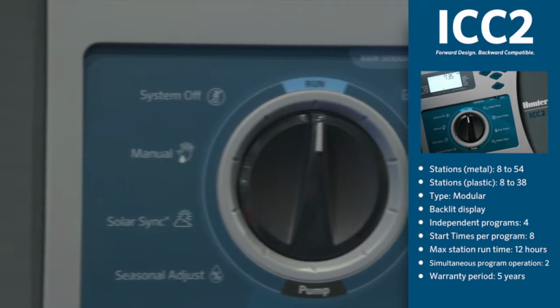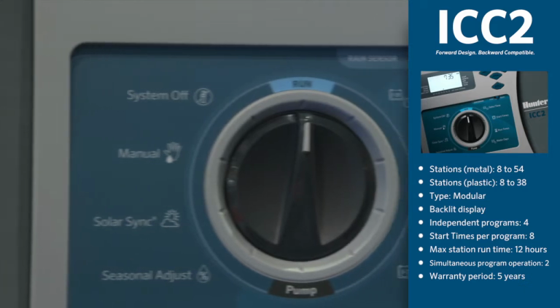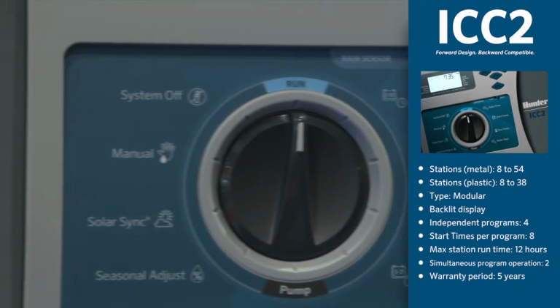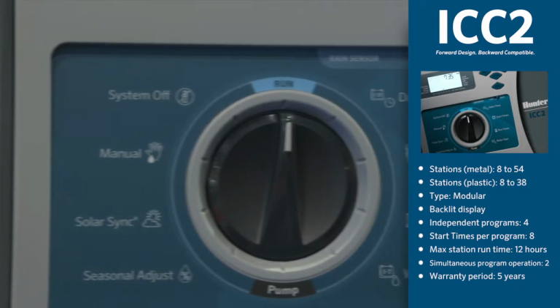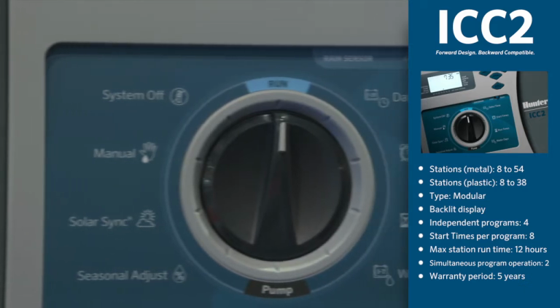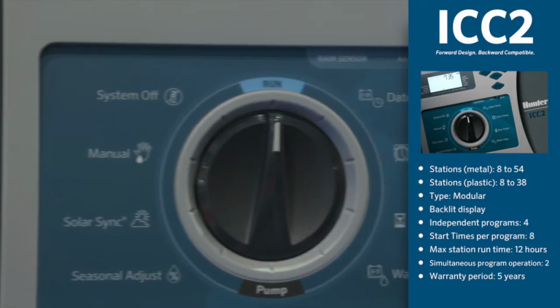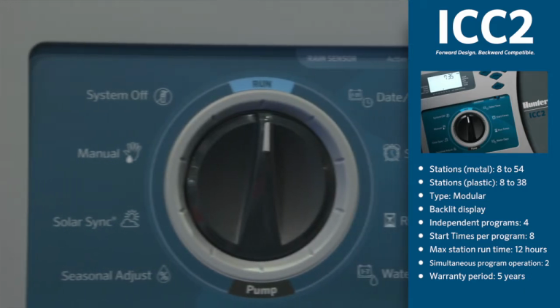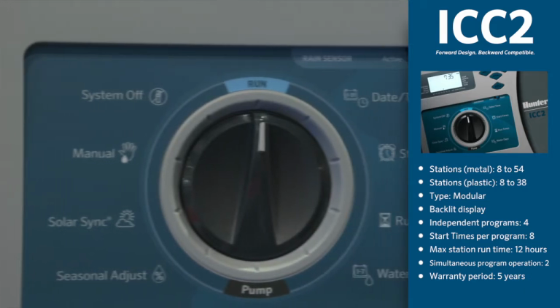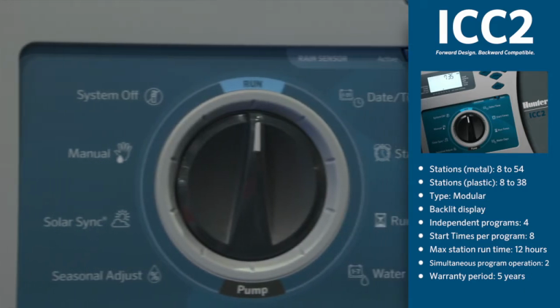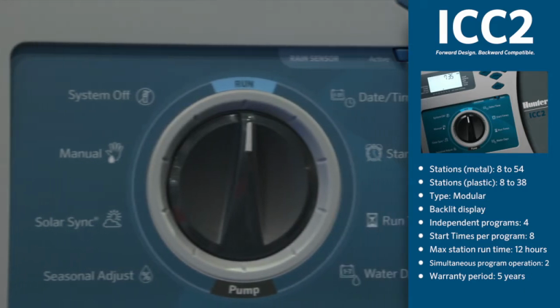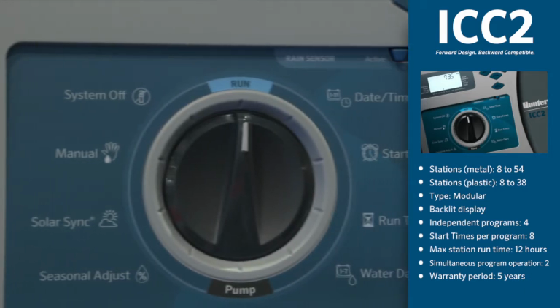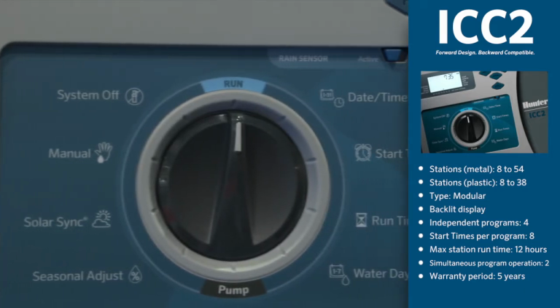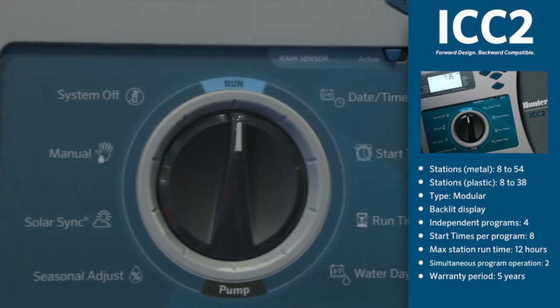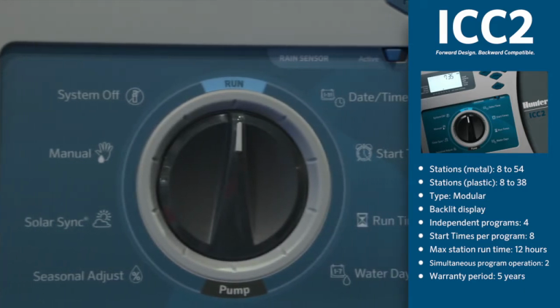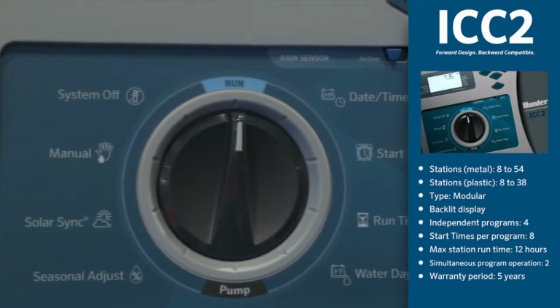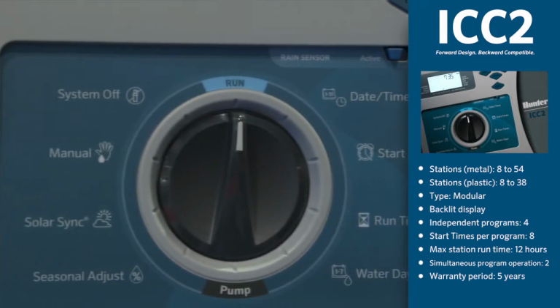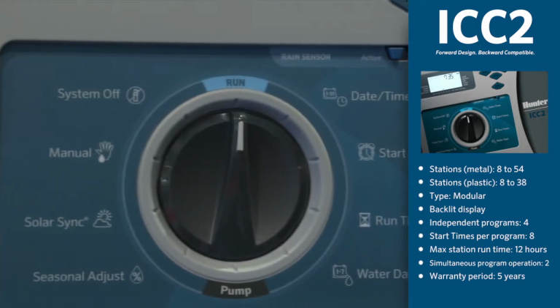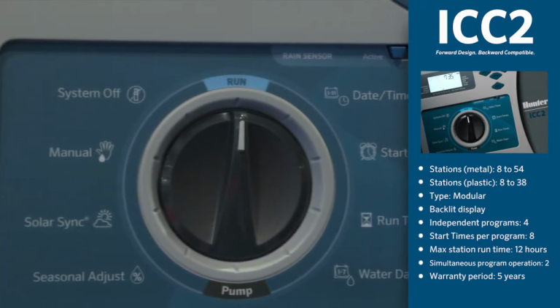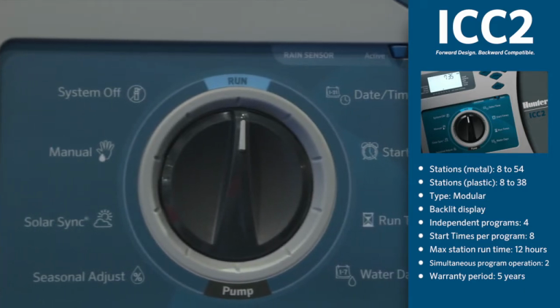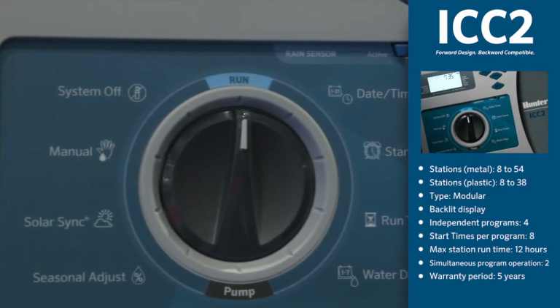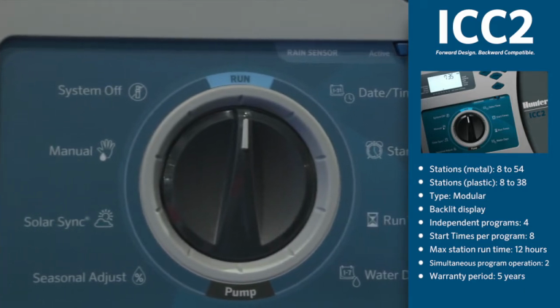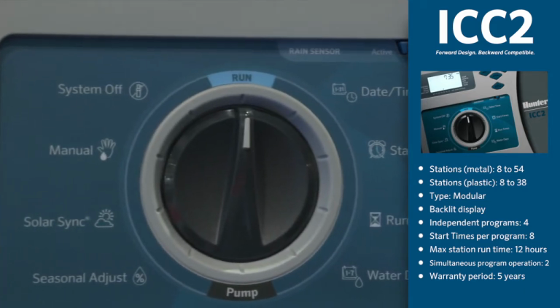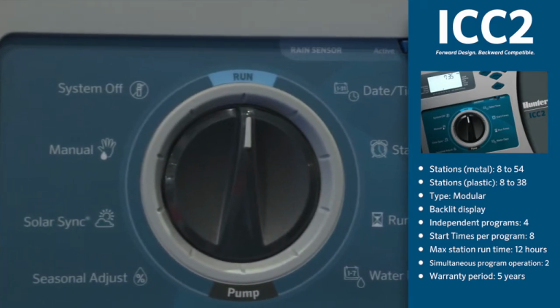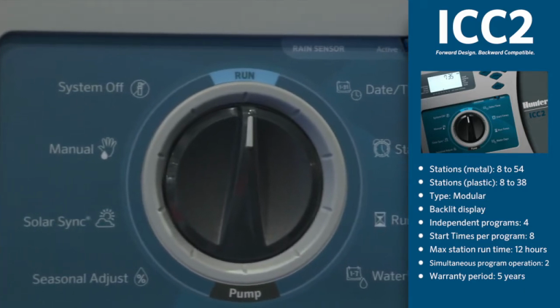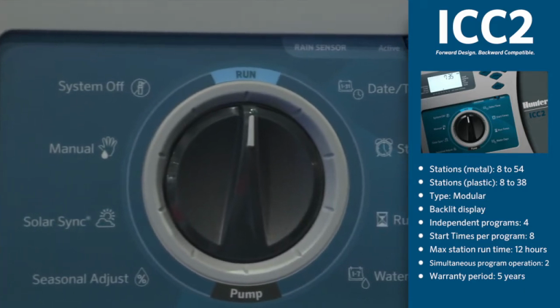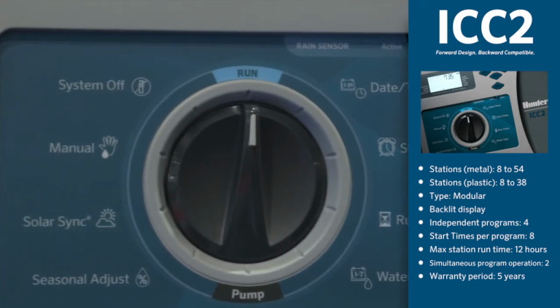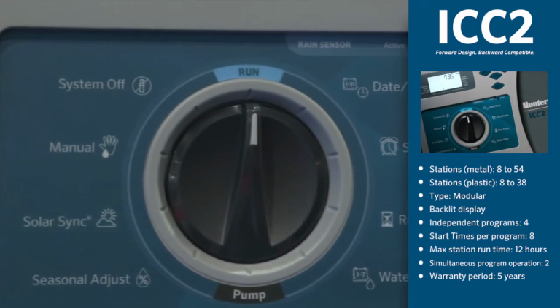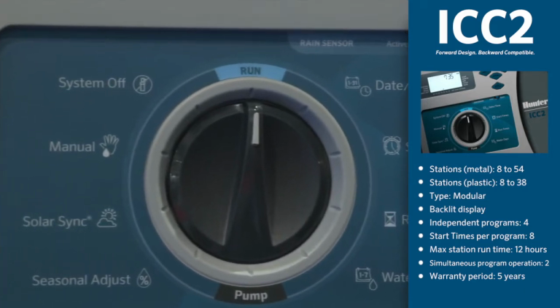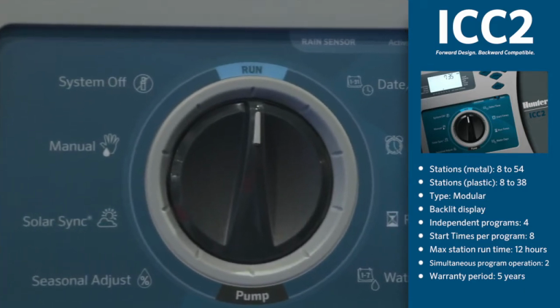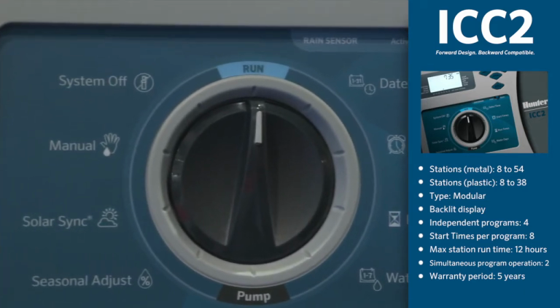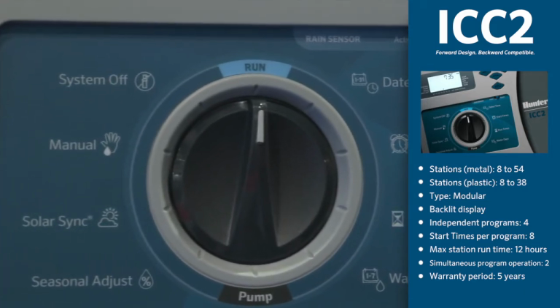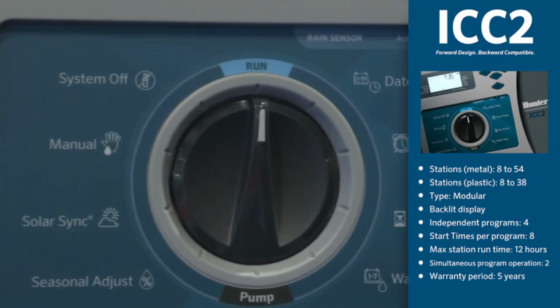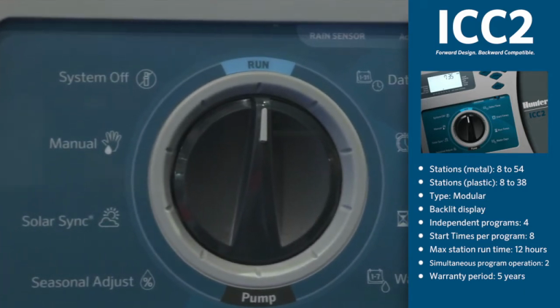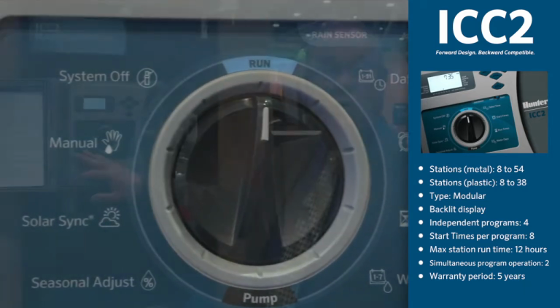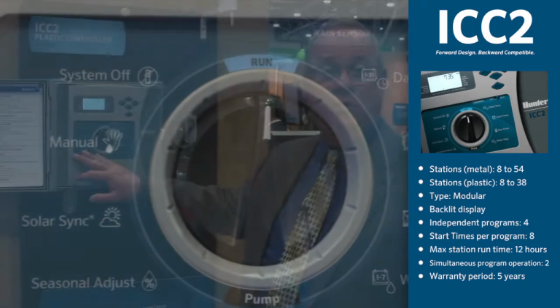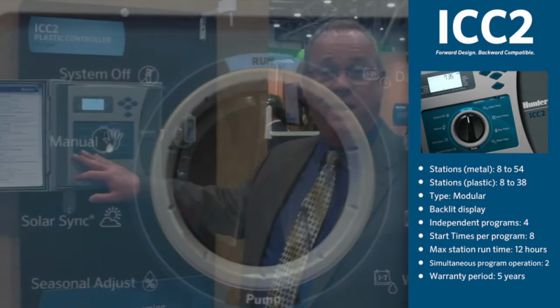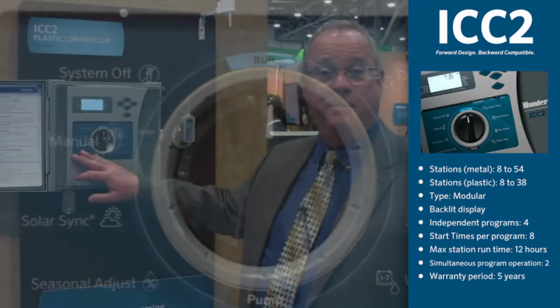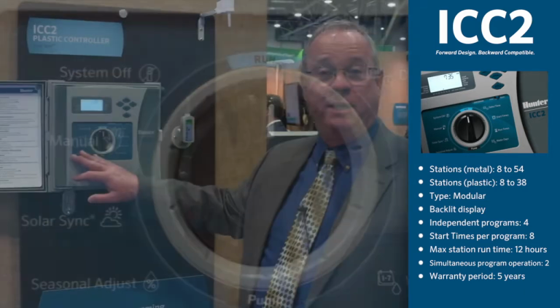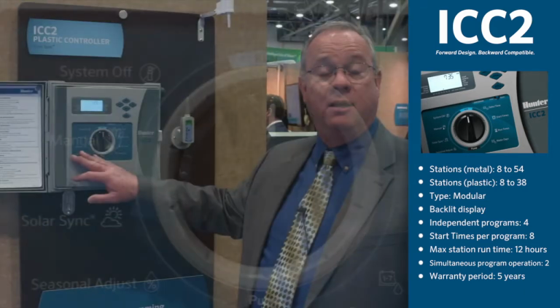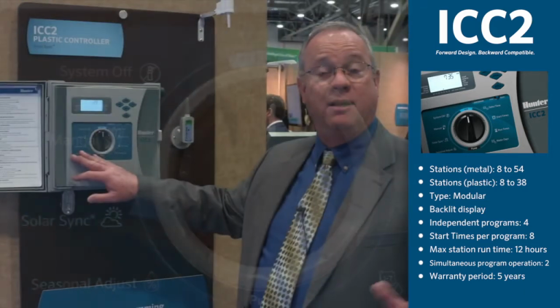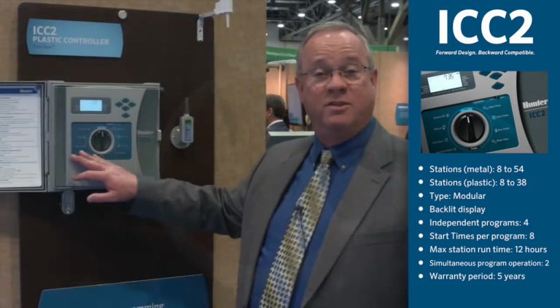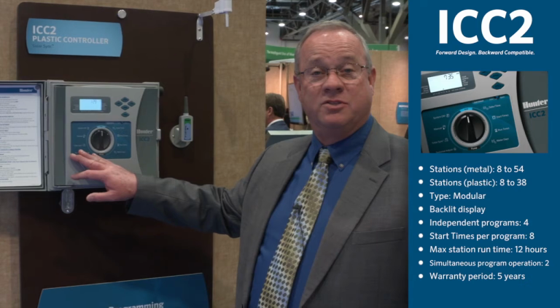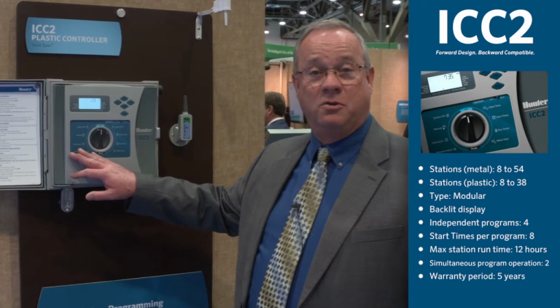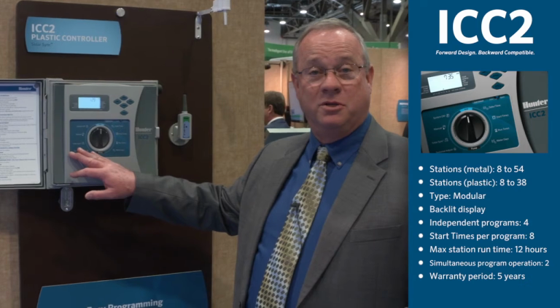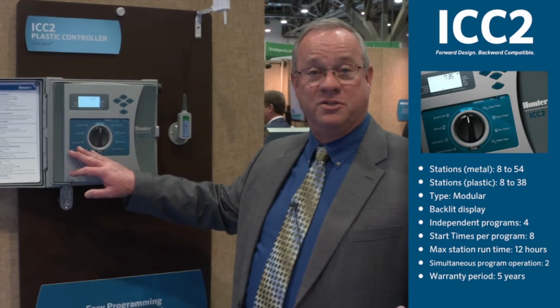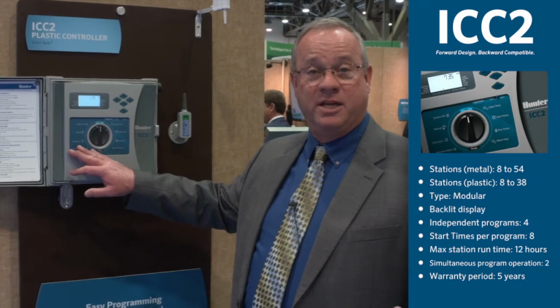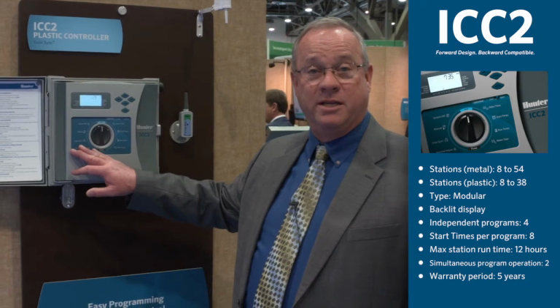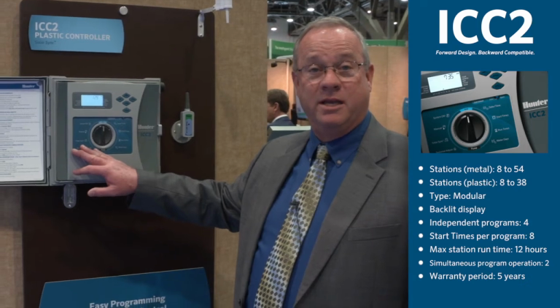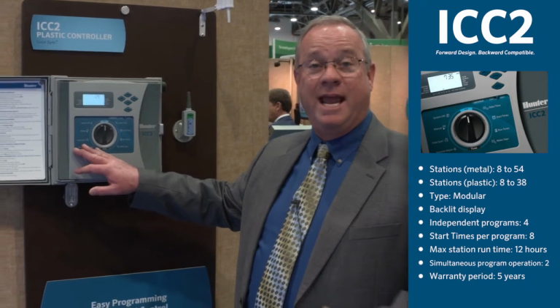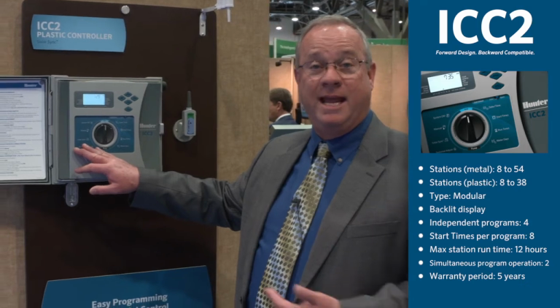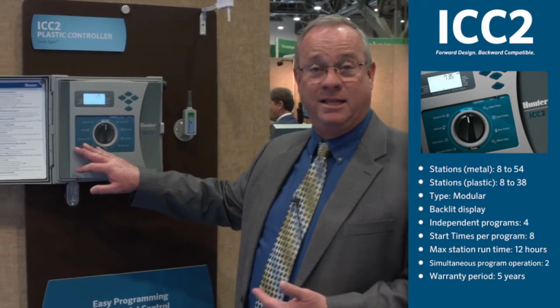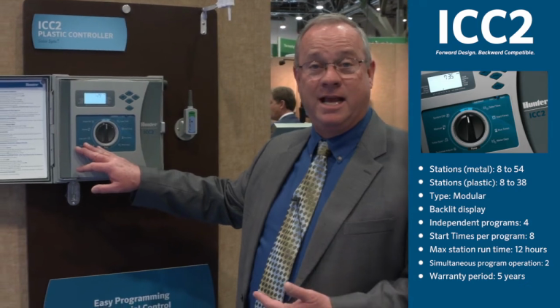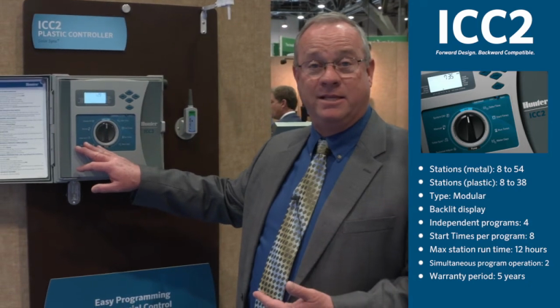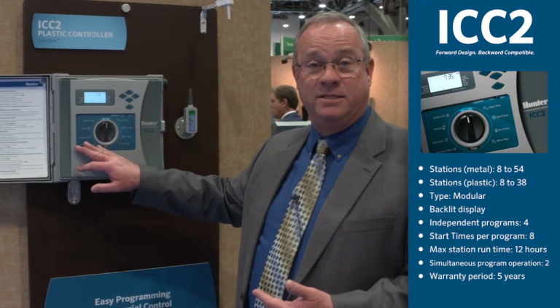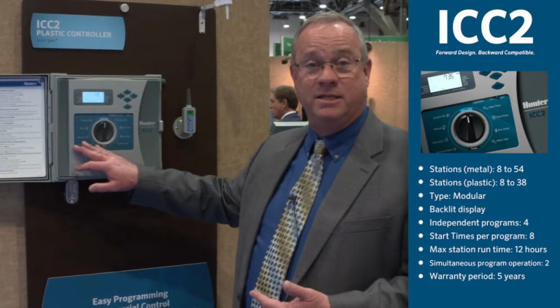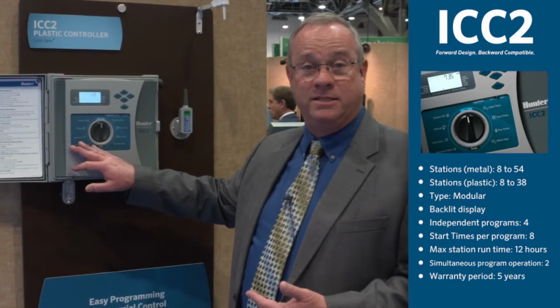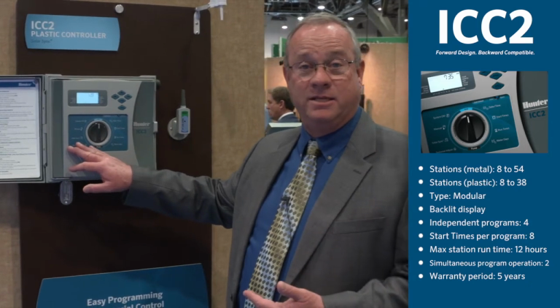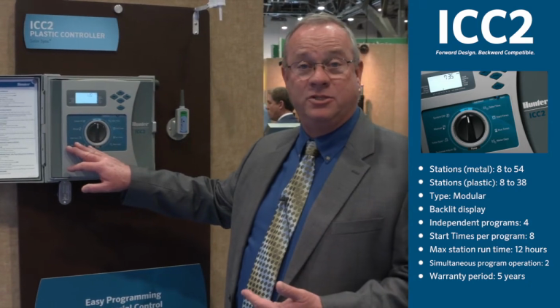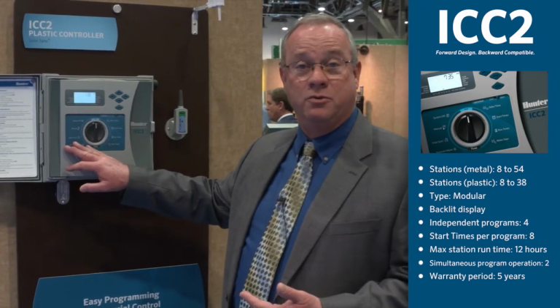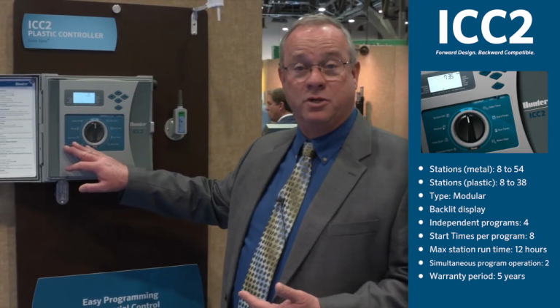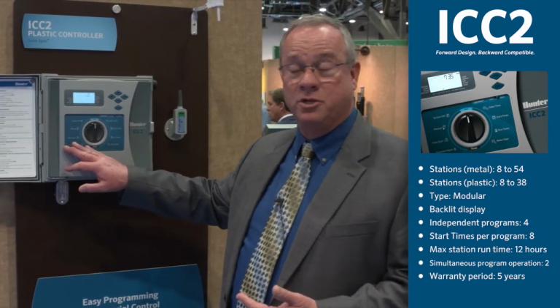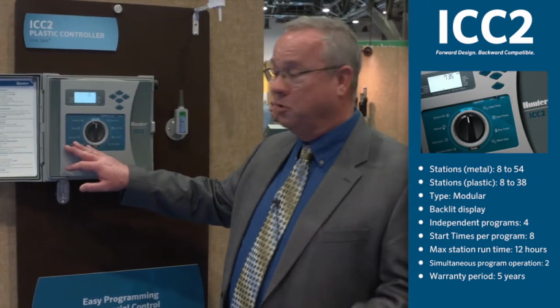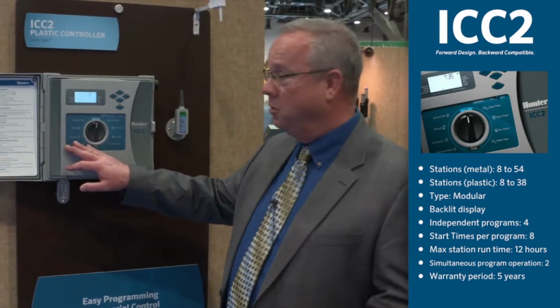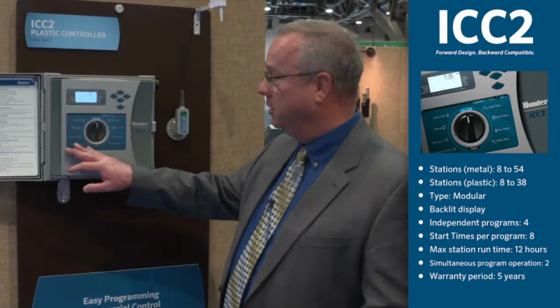With the Solar Sync built into the face pack, it makes for easy programming of the Solar Sync and the ICC2 controller.